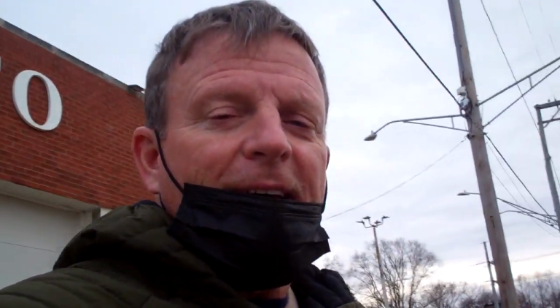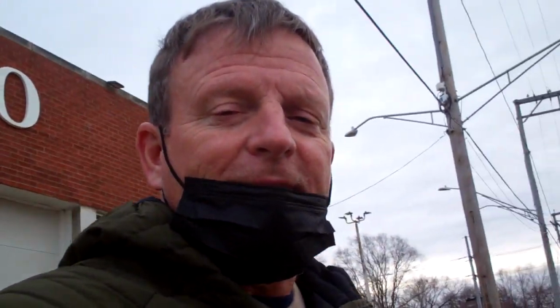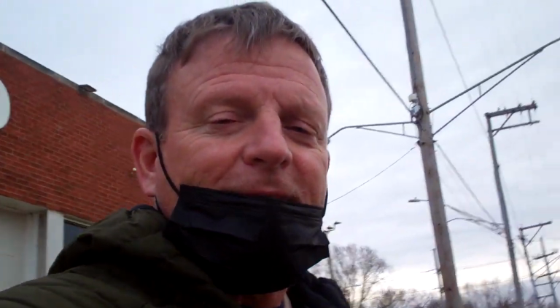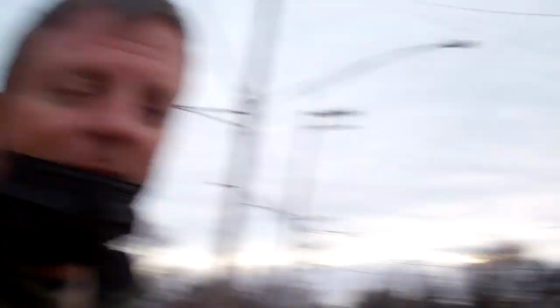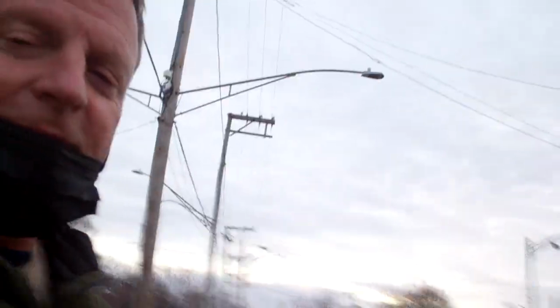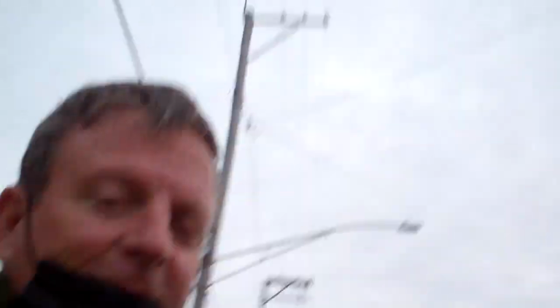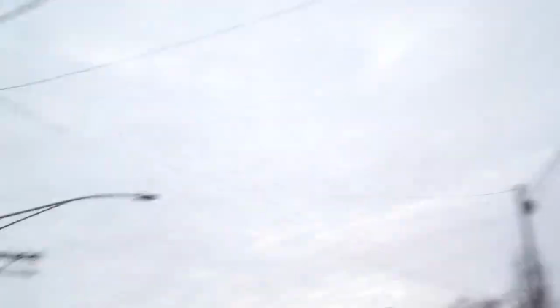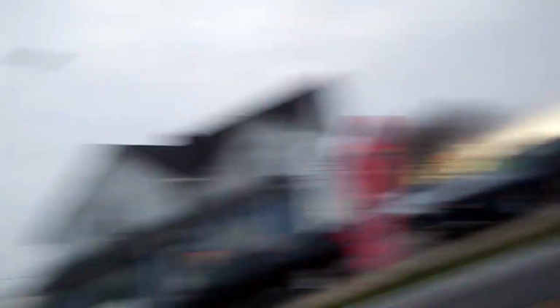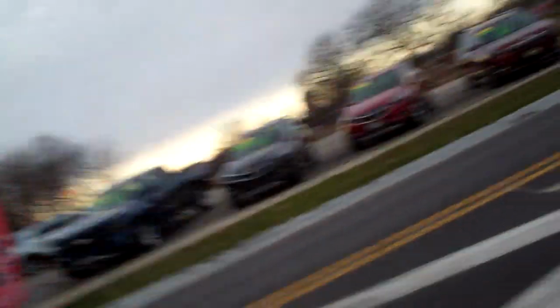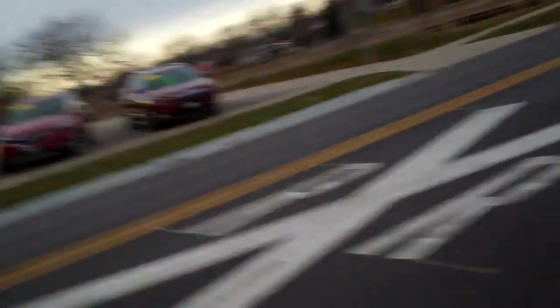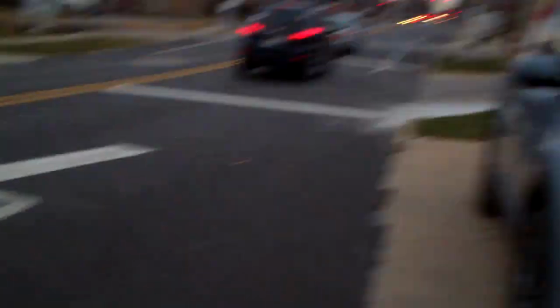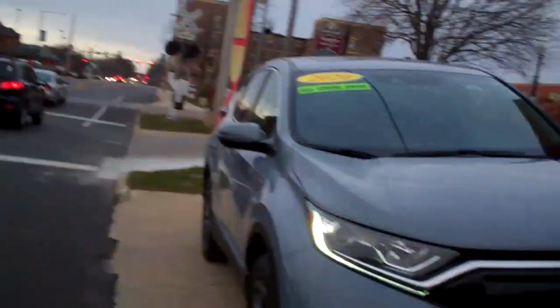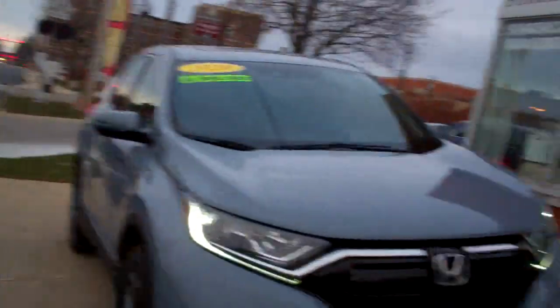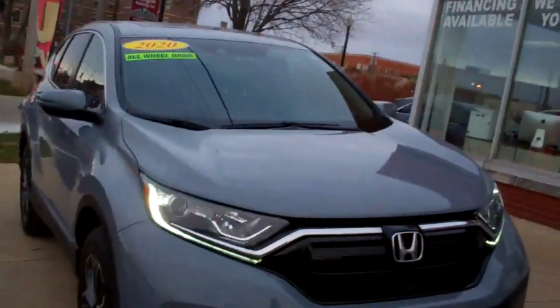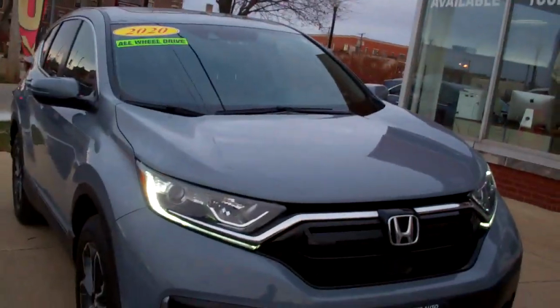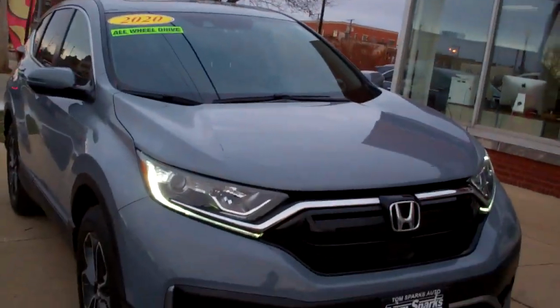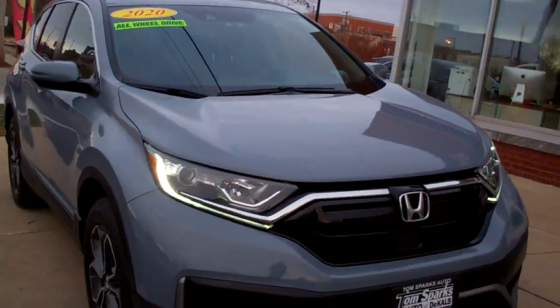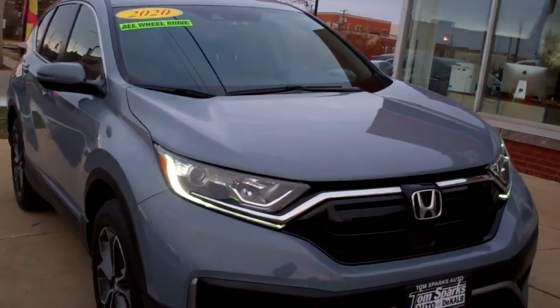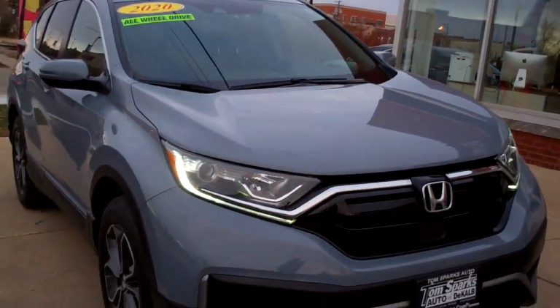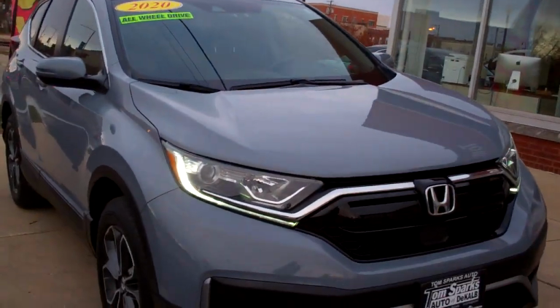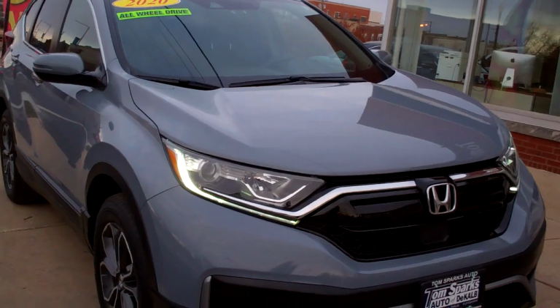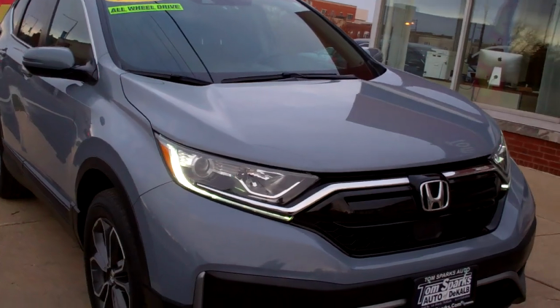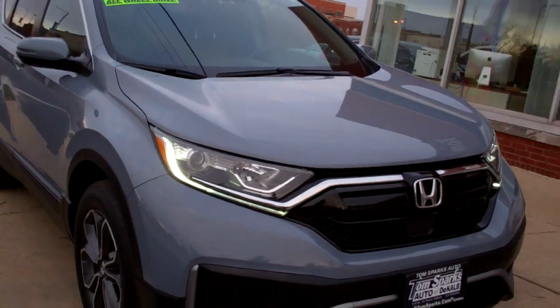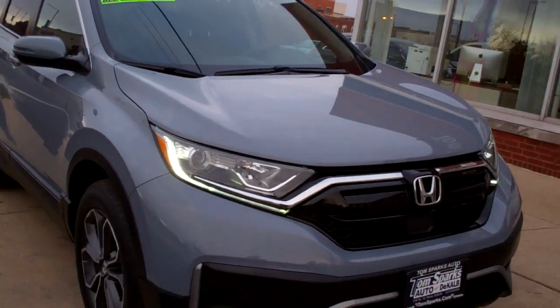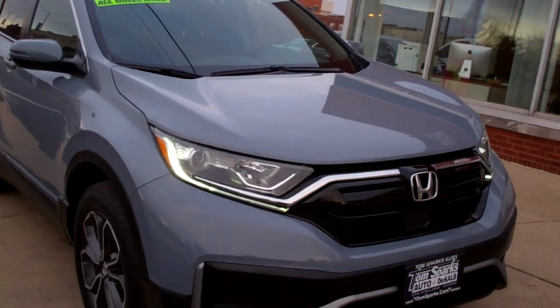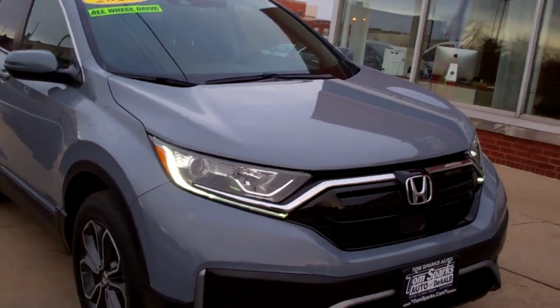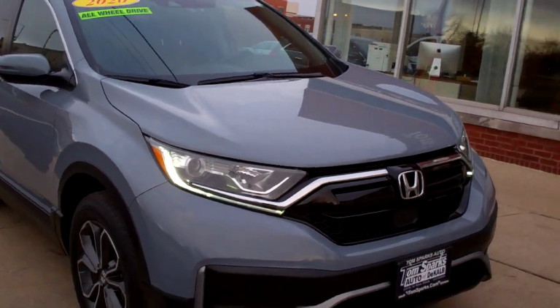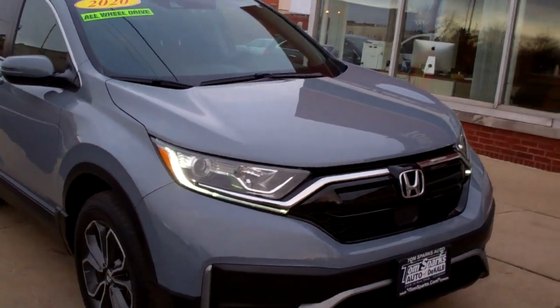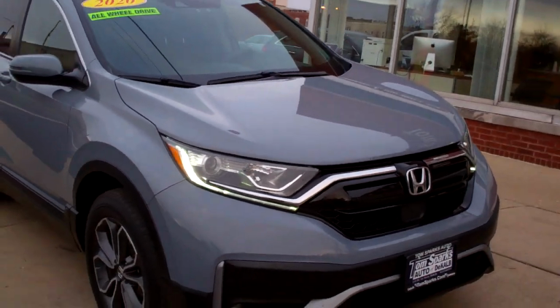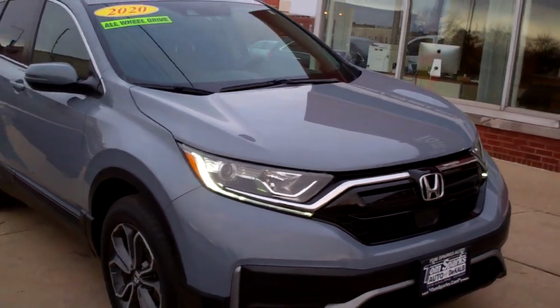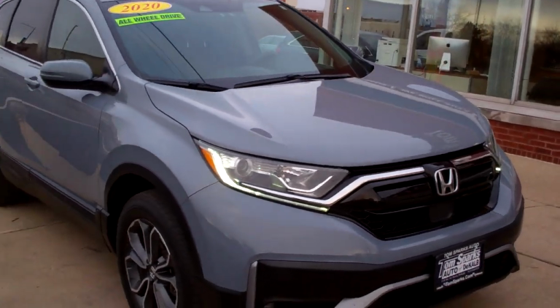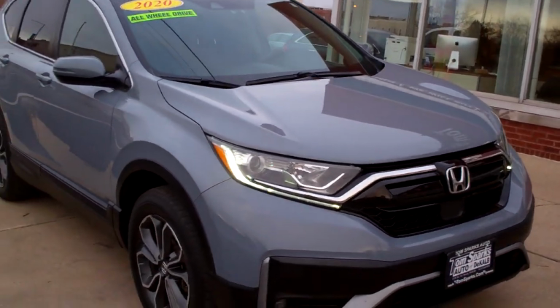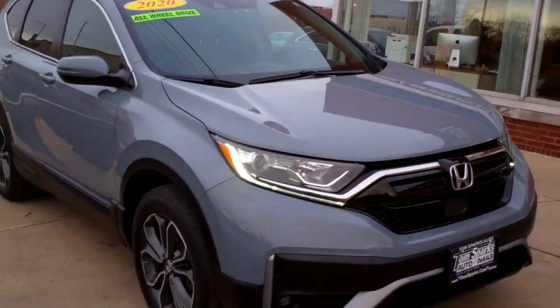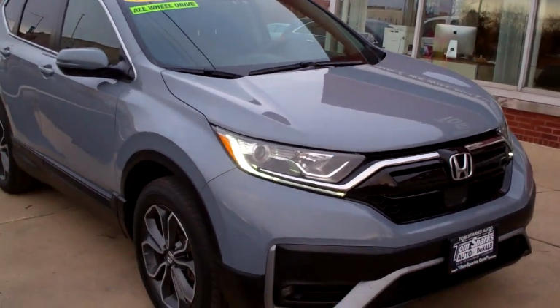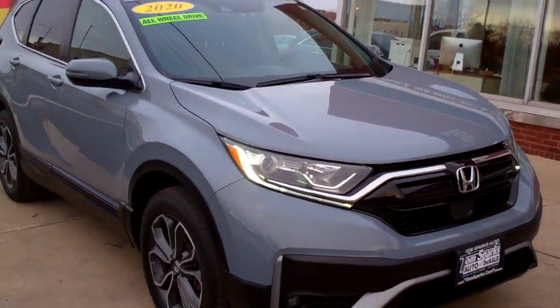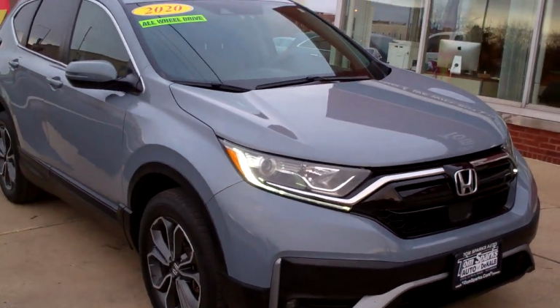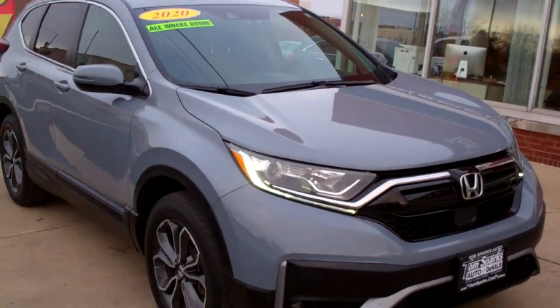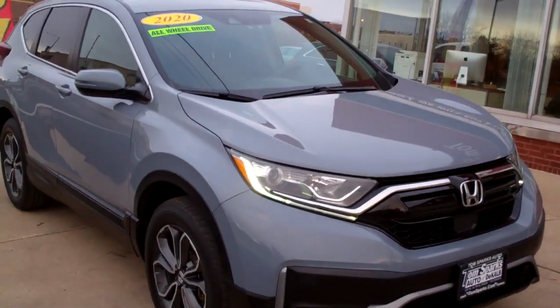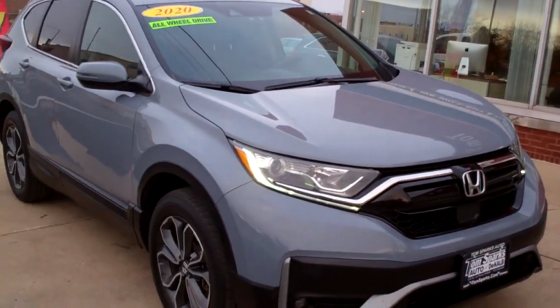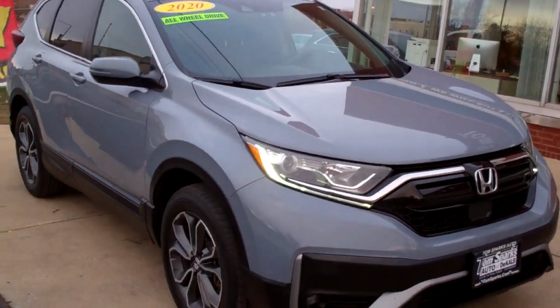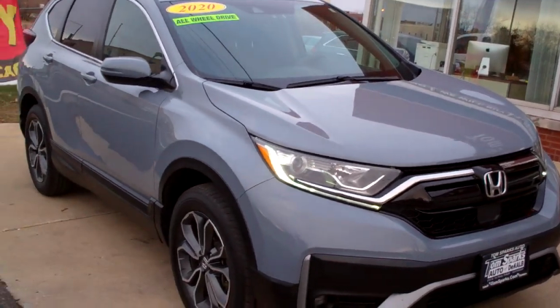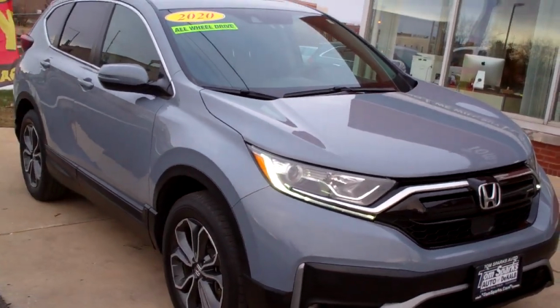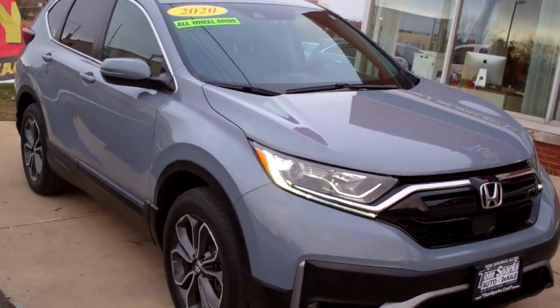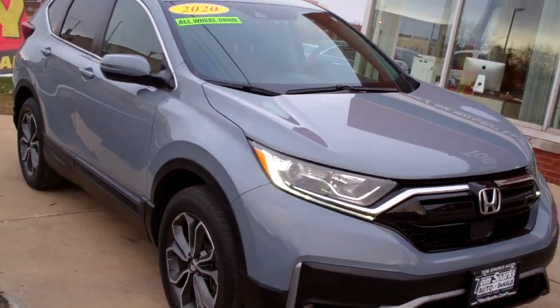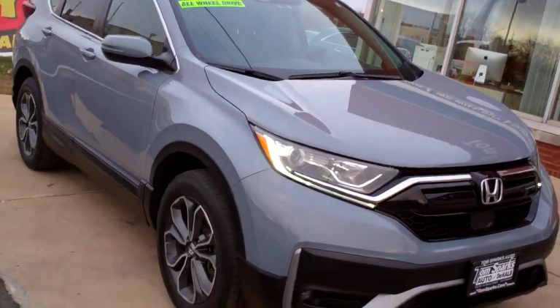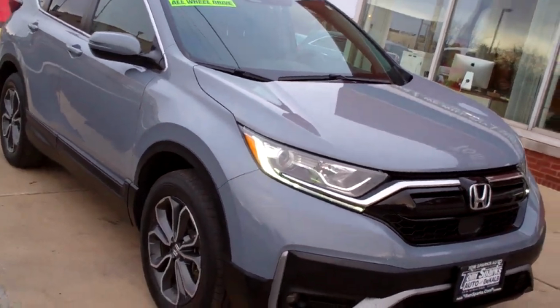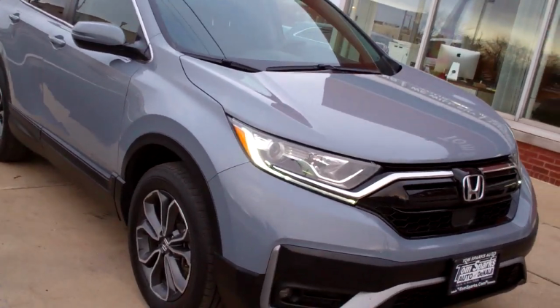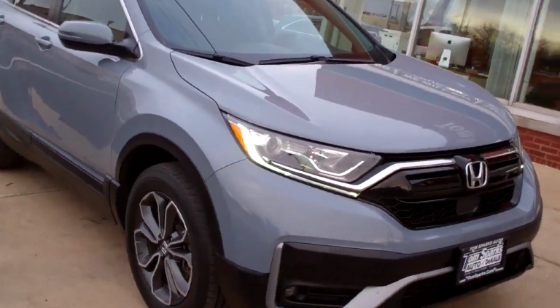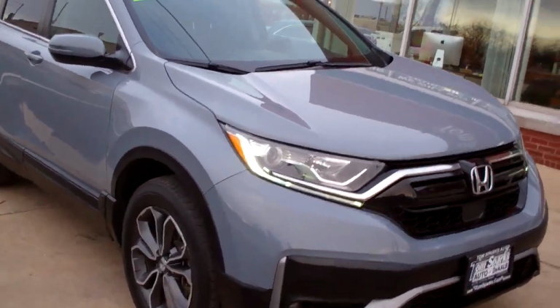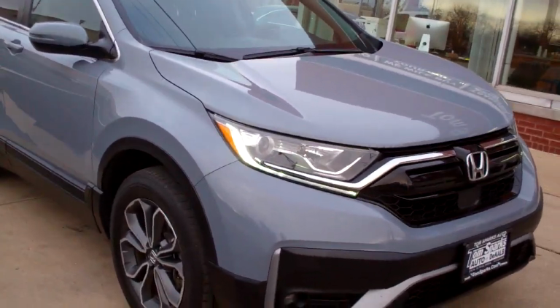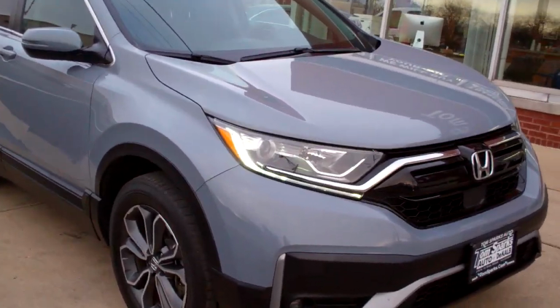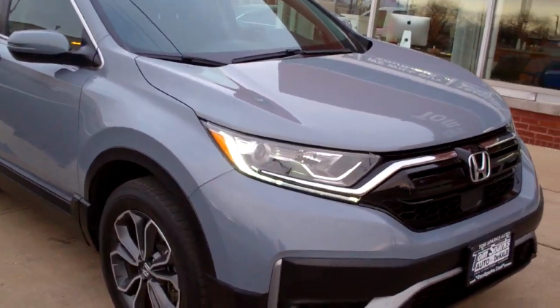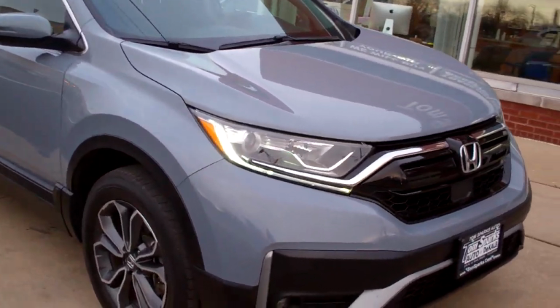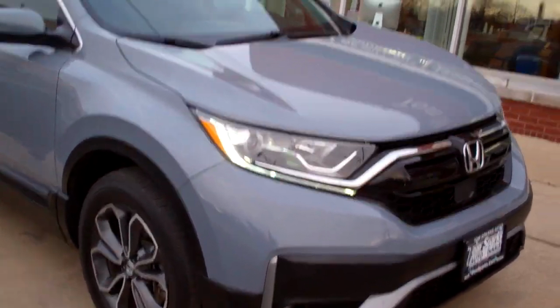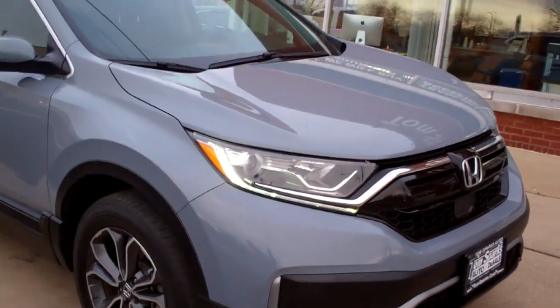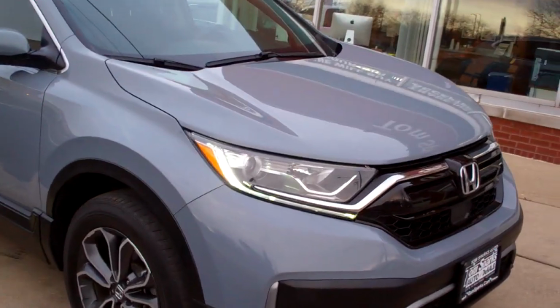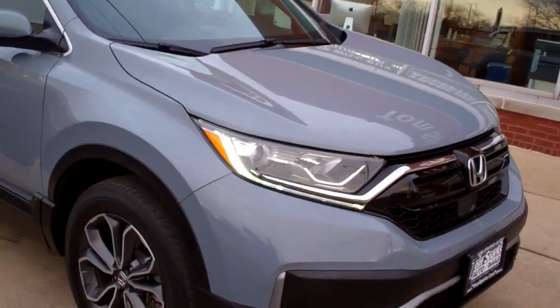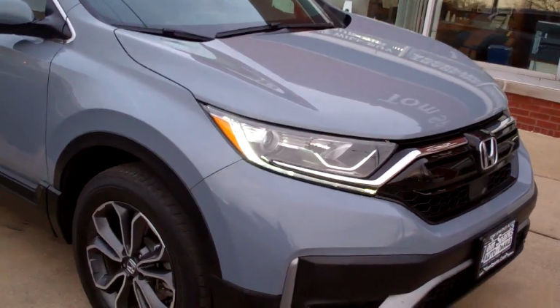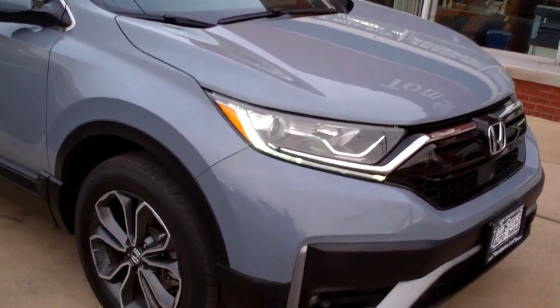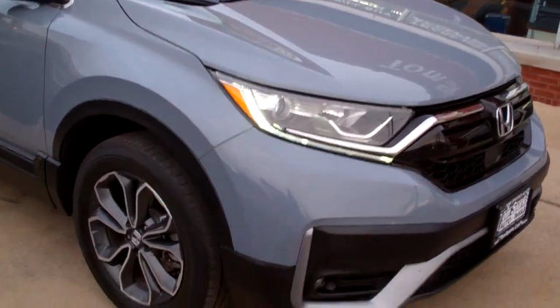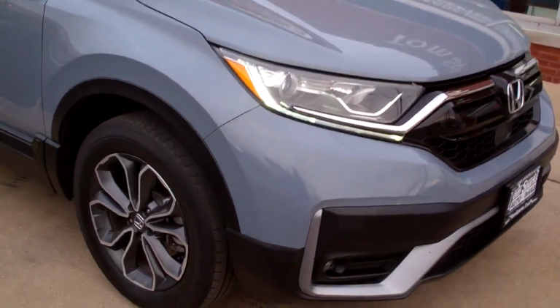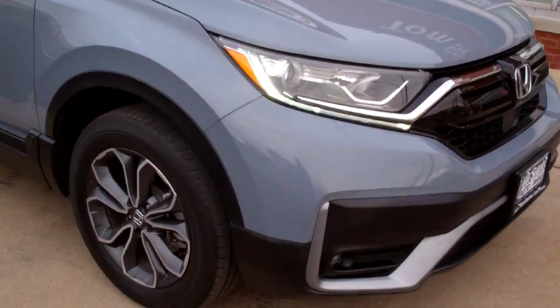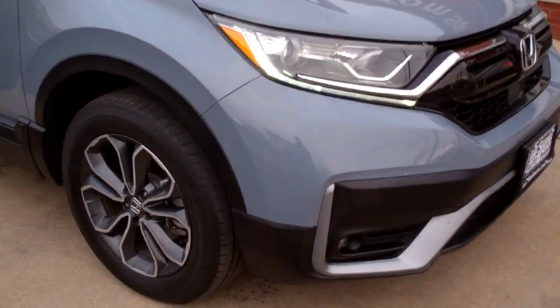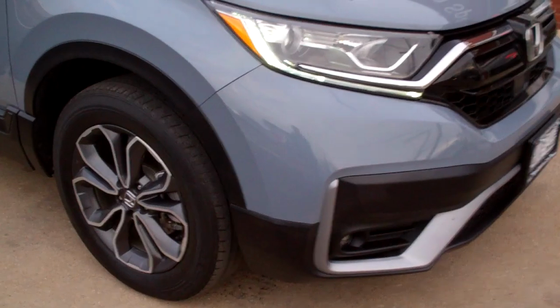Hey, check this out — 2020 Honda CR-V, nice car, huh? Gray in color, like a blue-gray, pretty color.